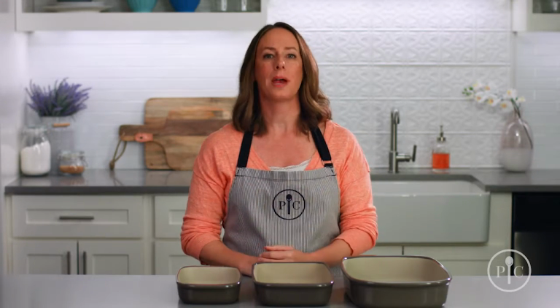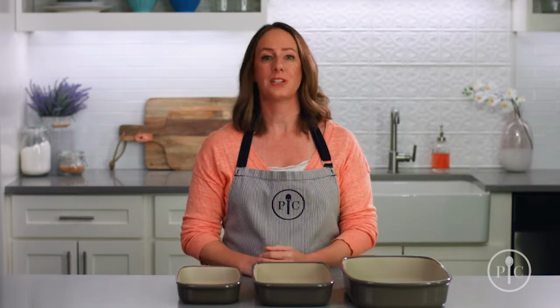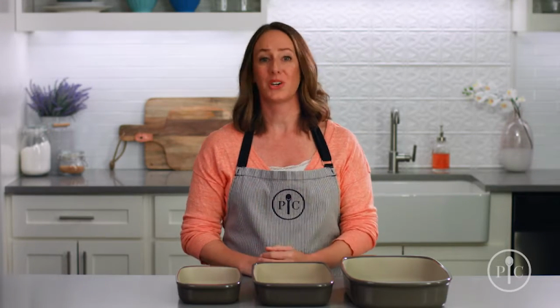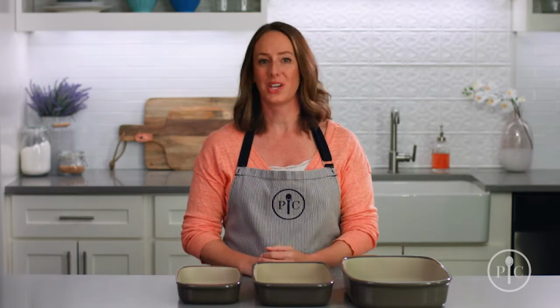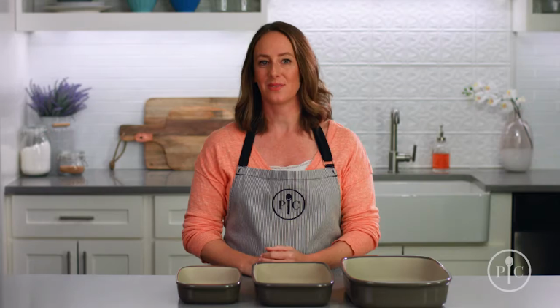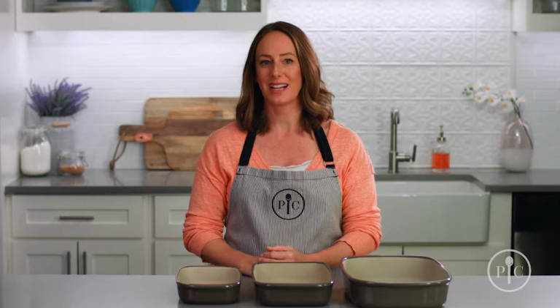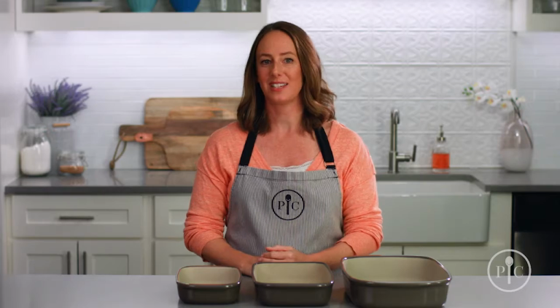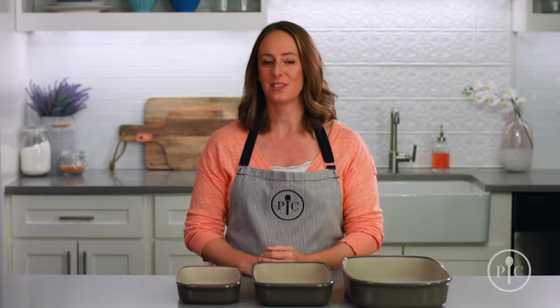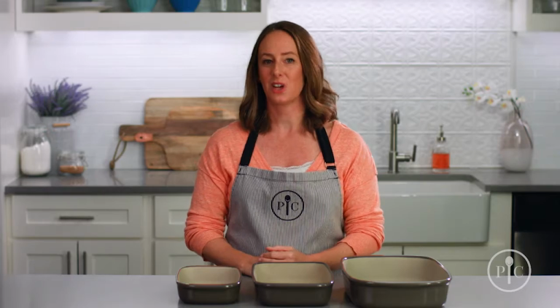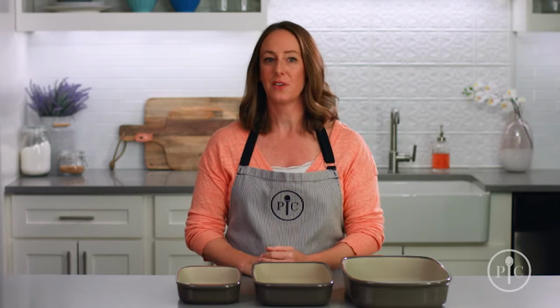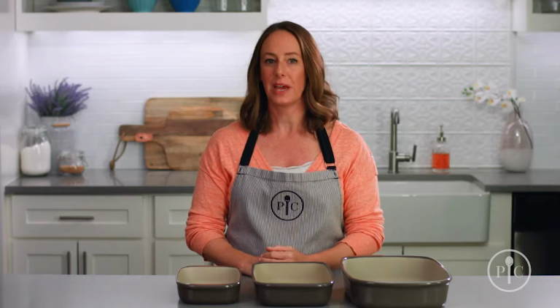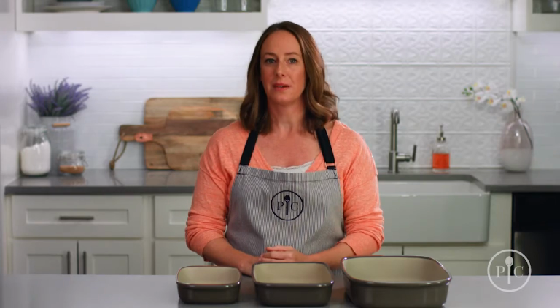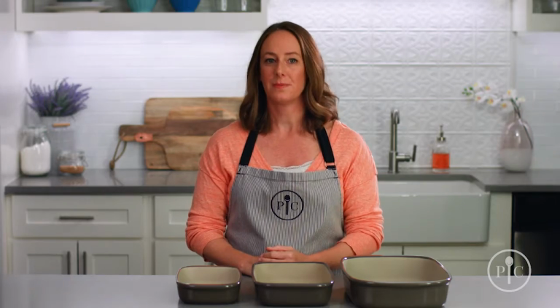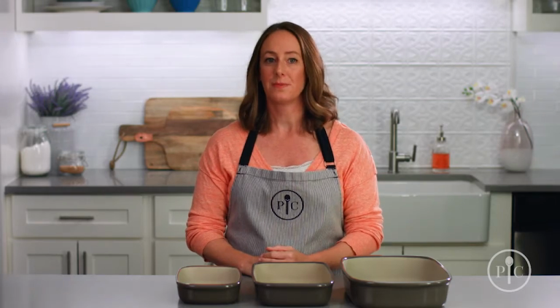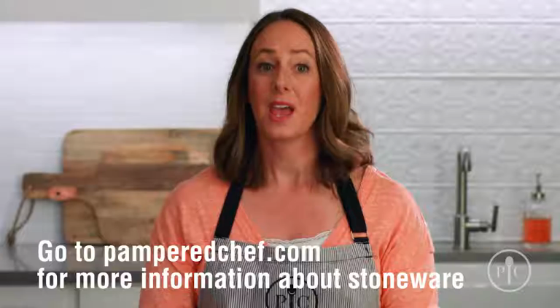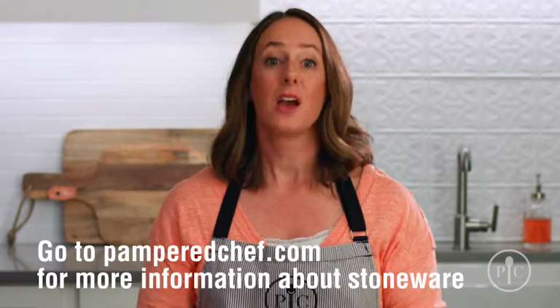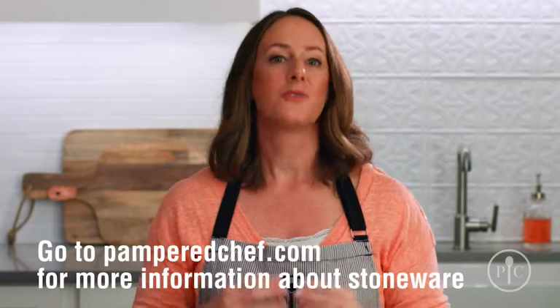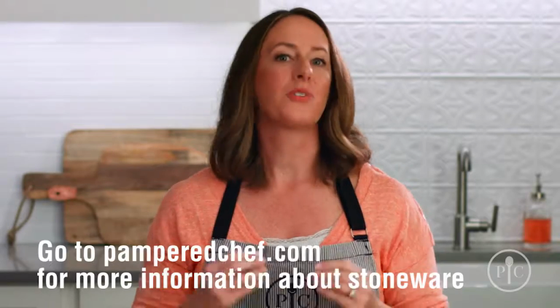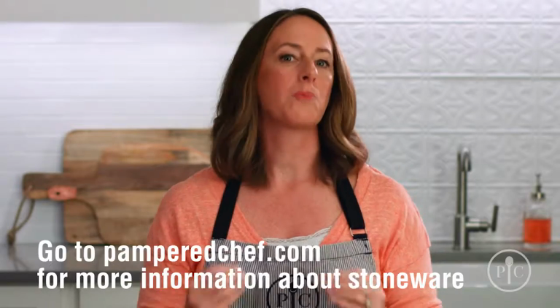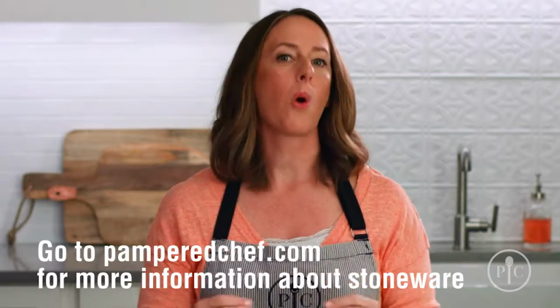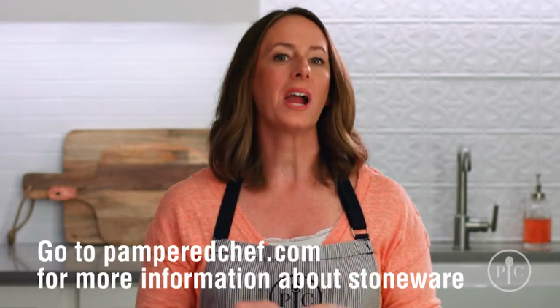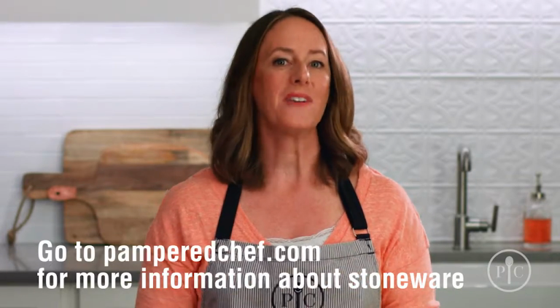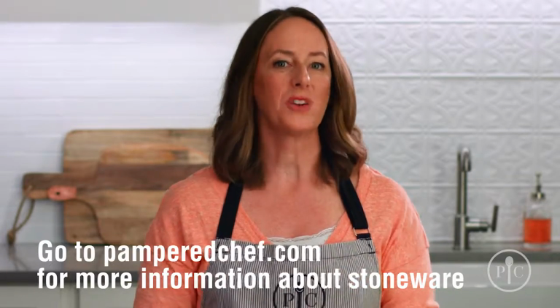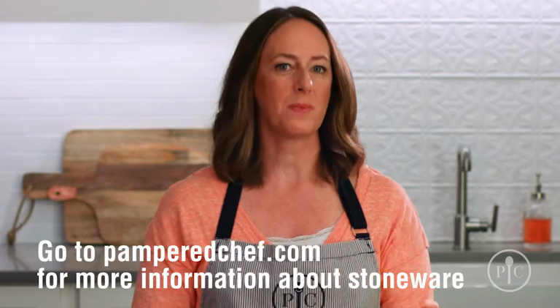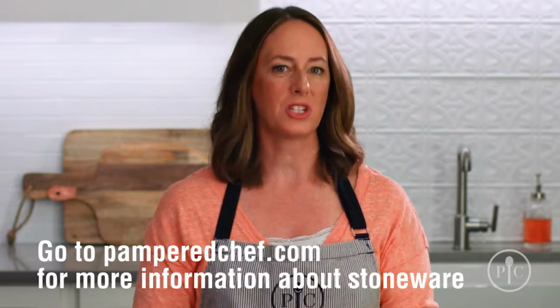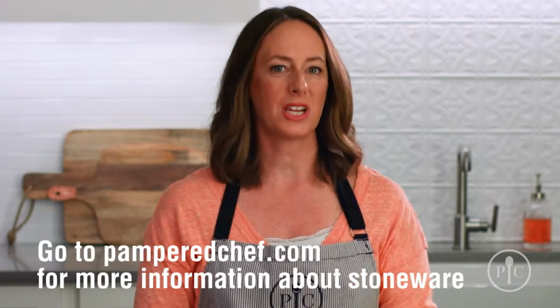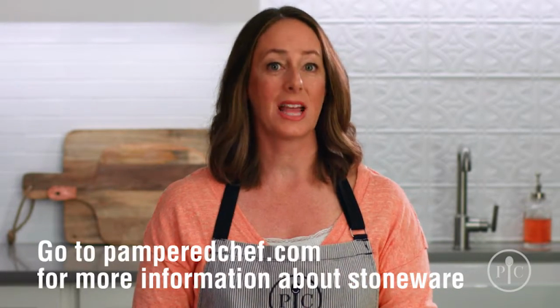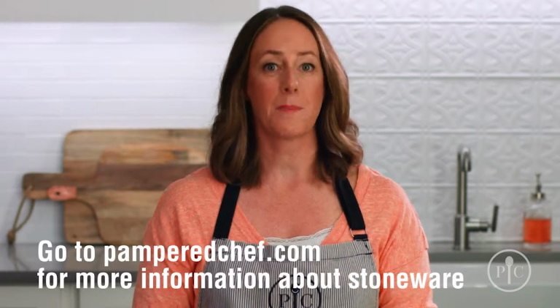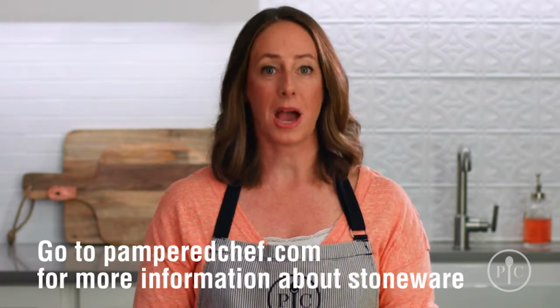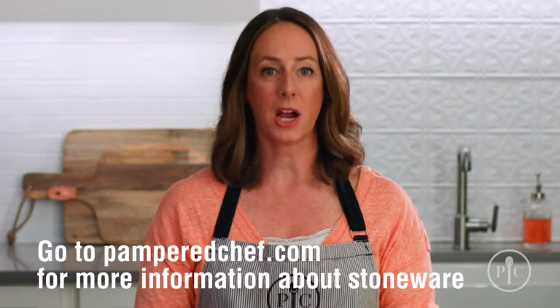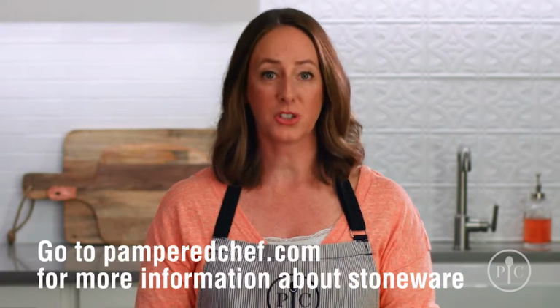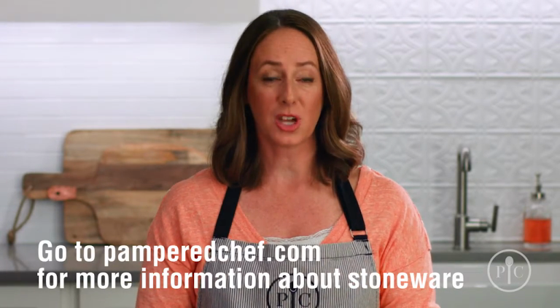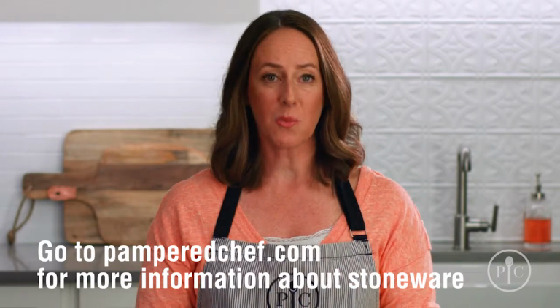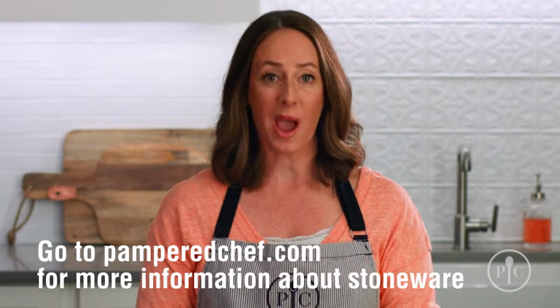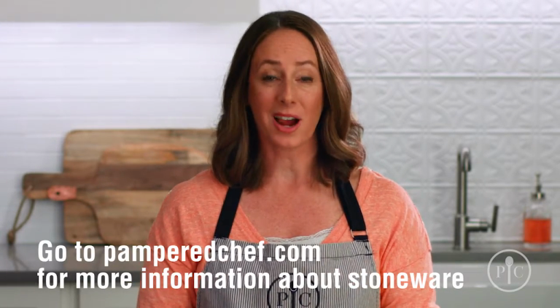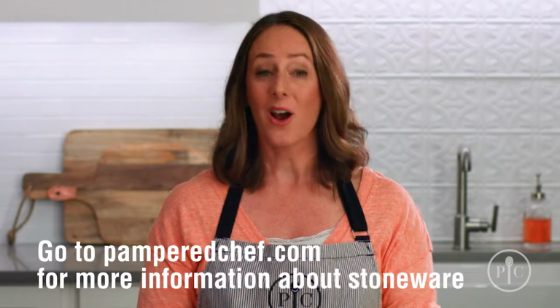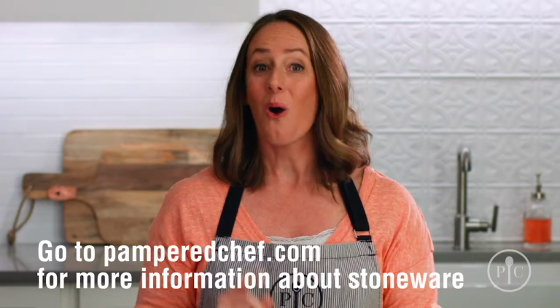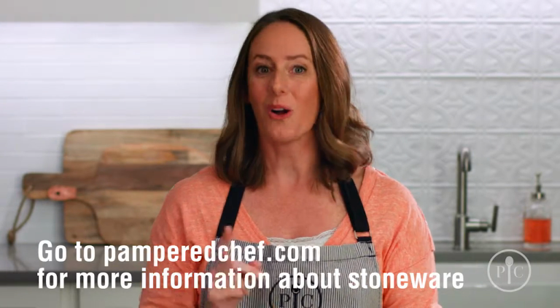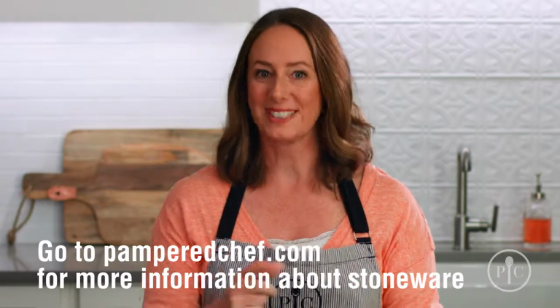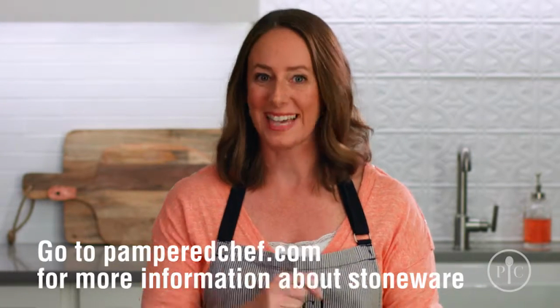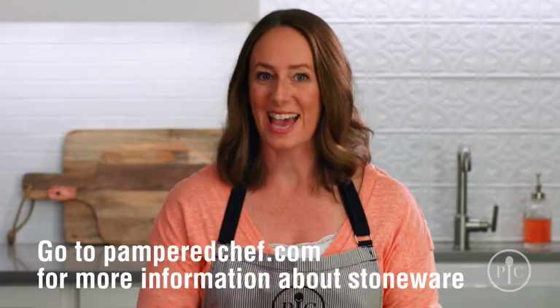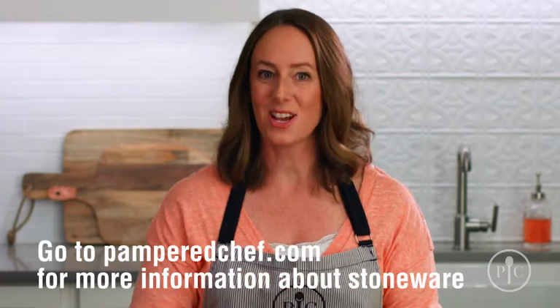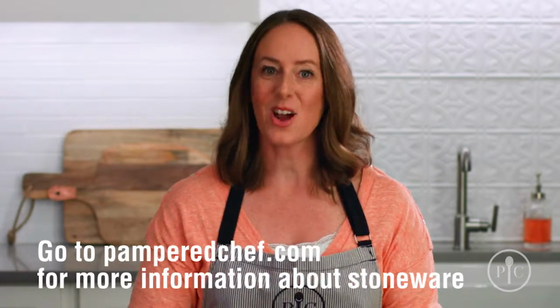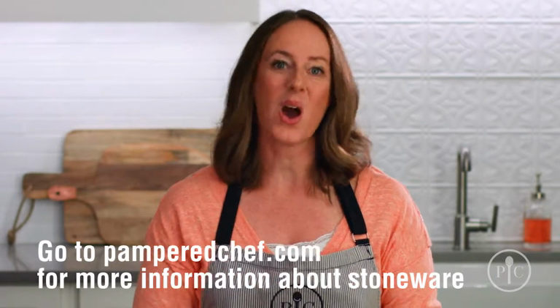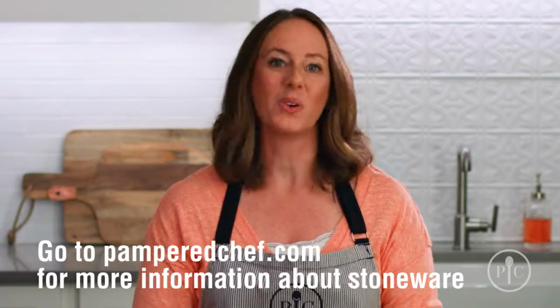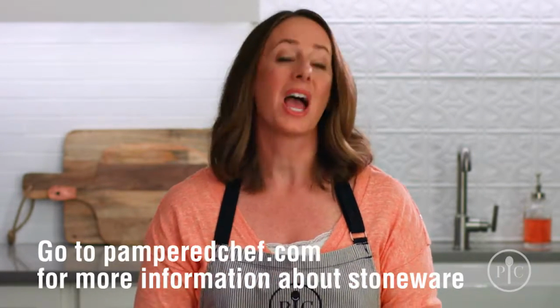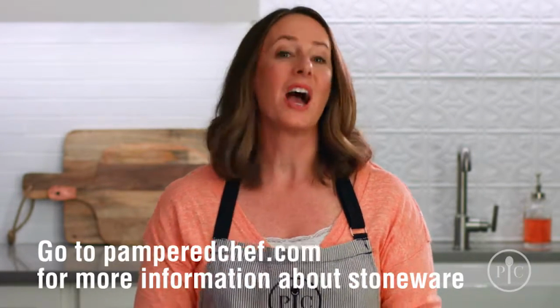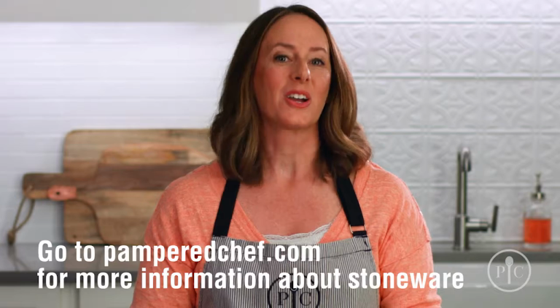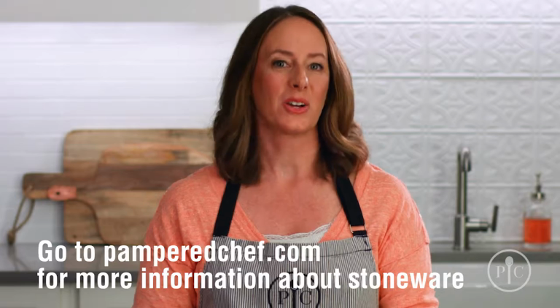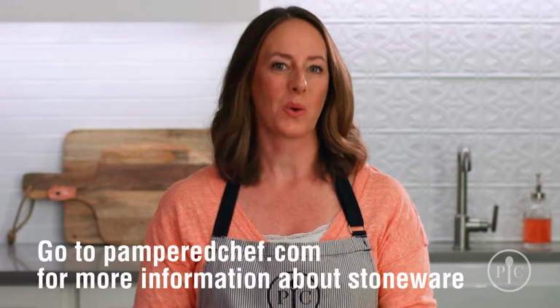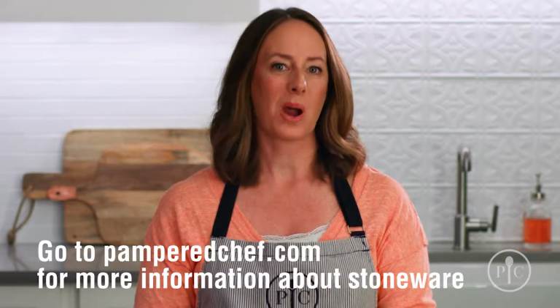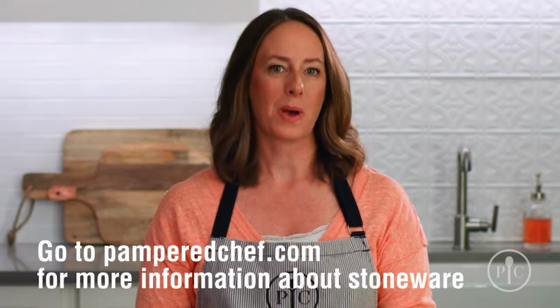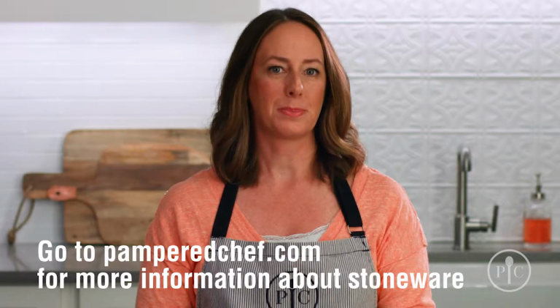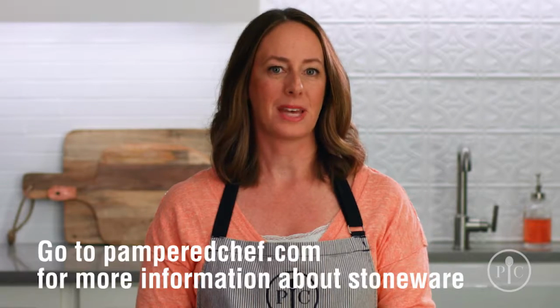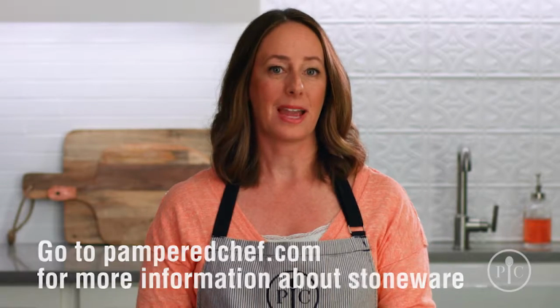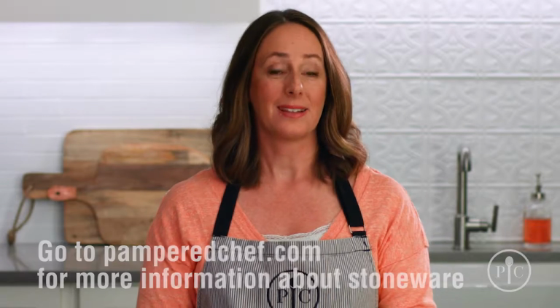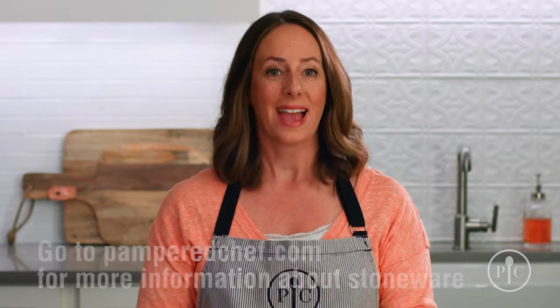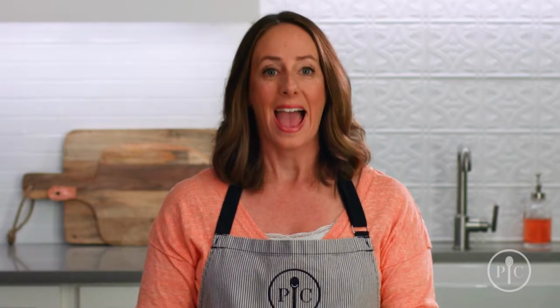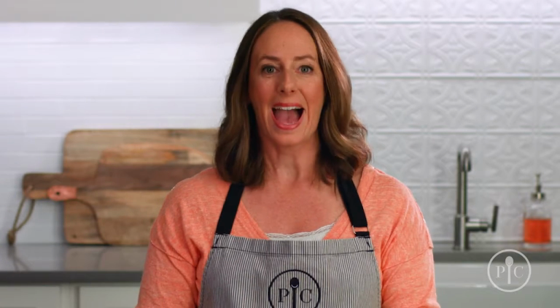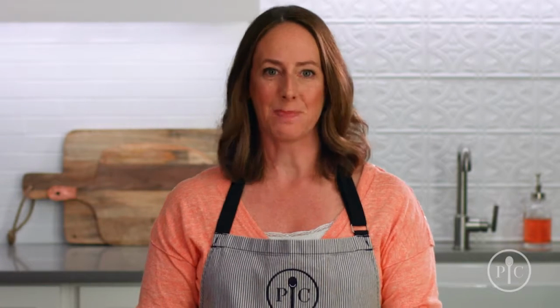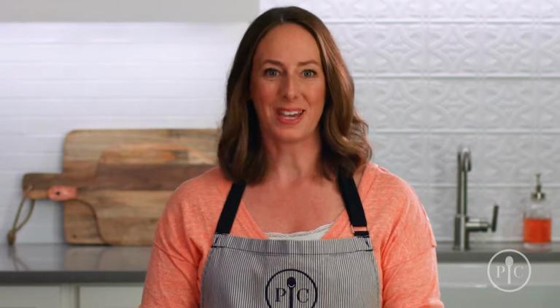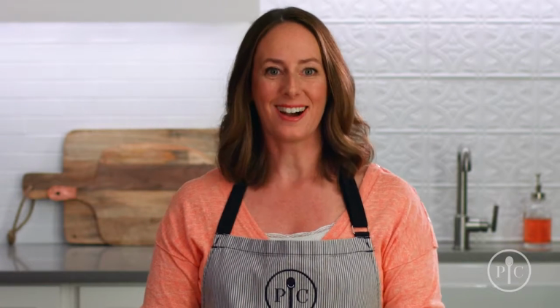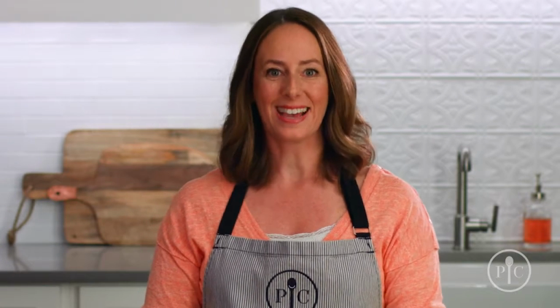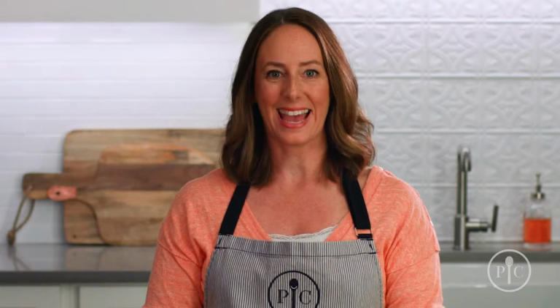Or keep food warm until you're ready to serve it. For more information about our stoneware or to get your own, go to our website. Happy cooking!